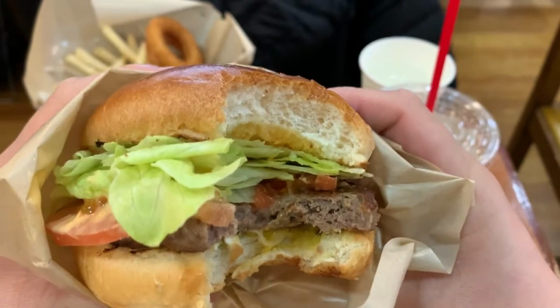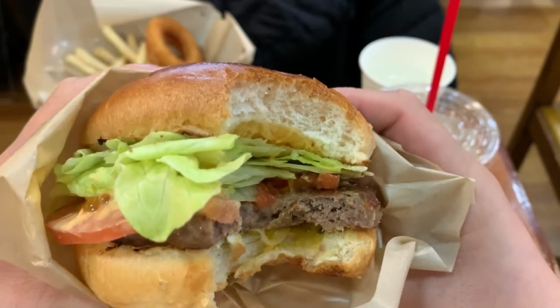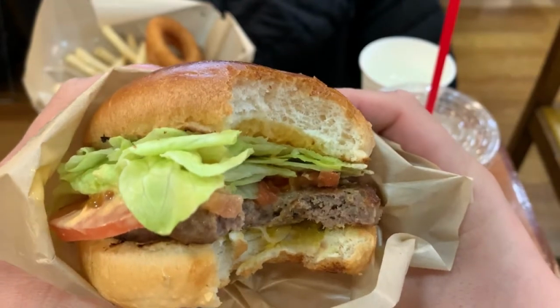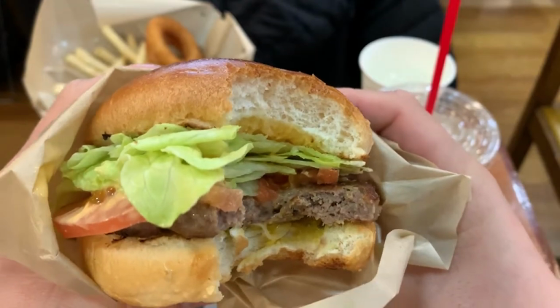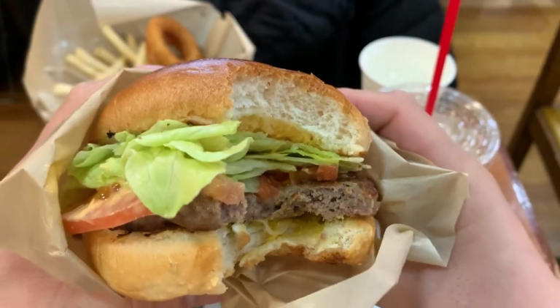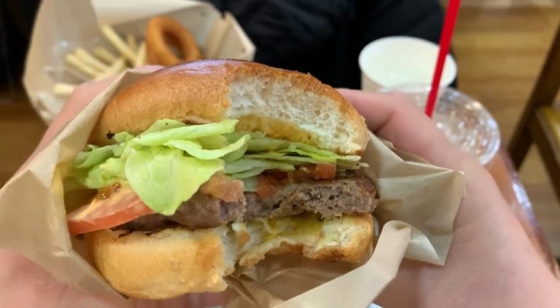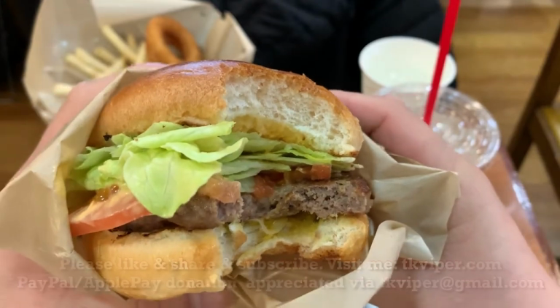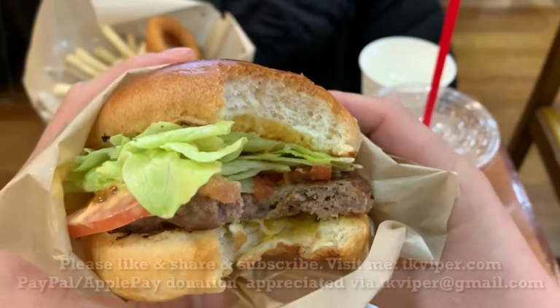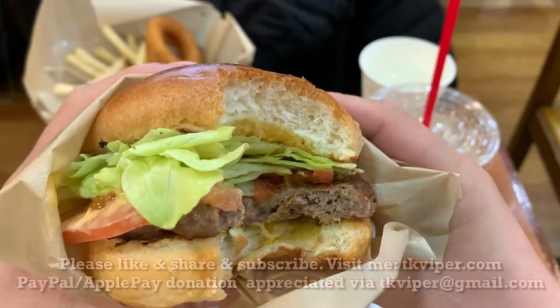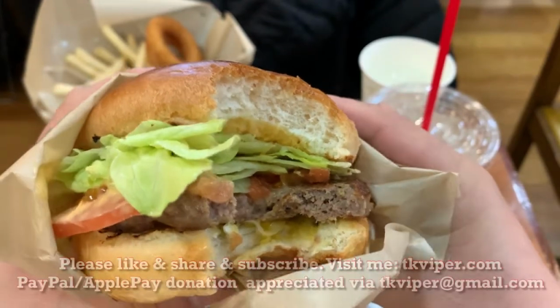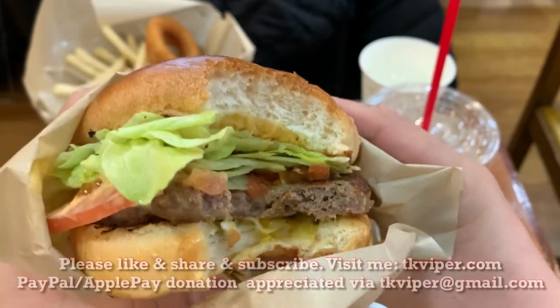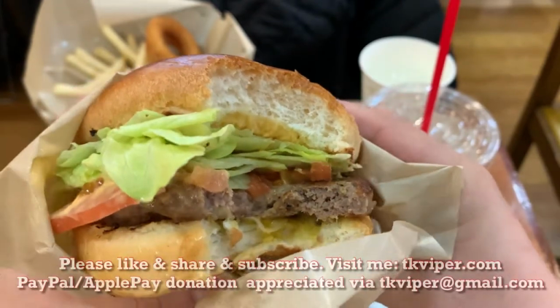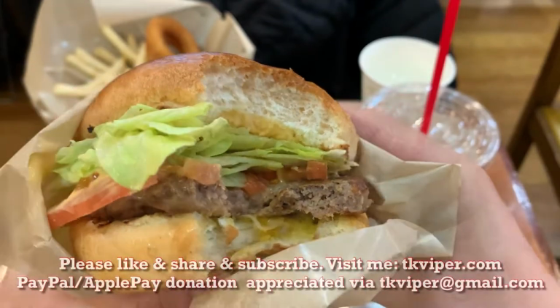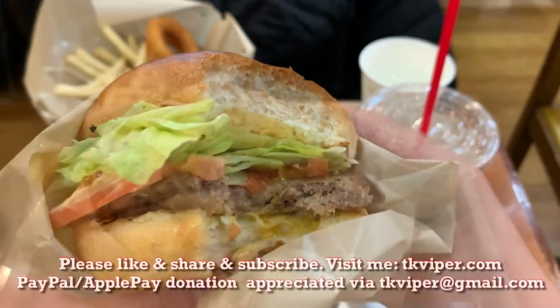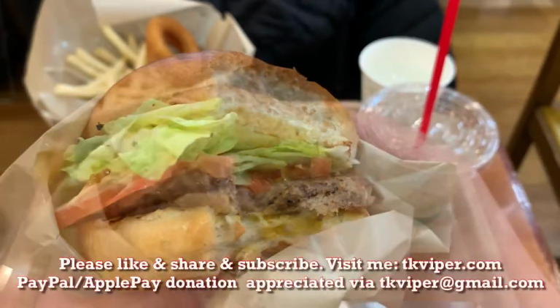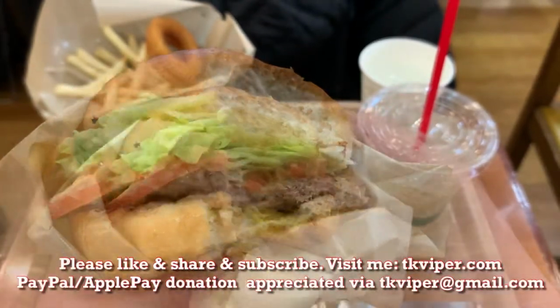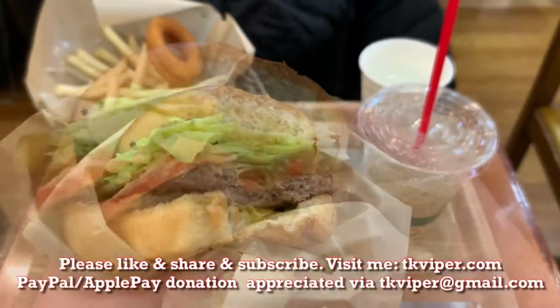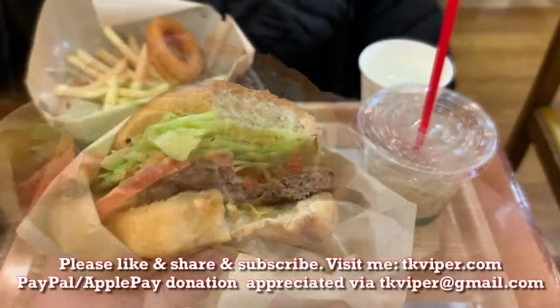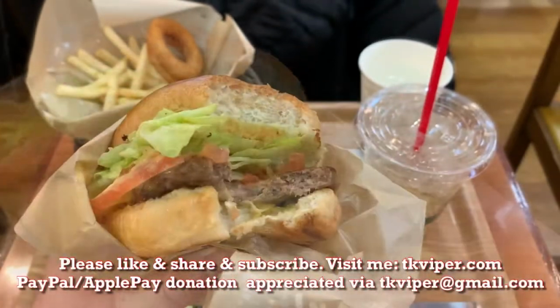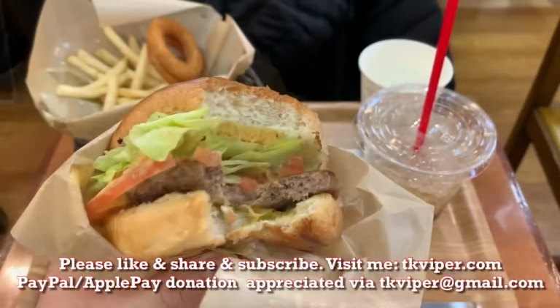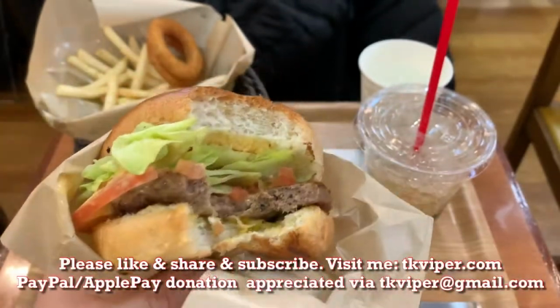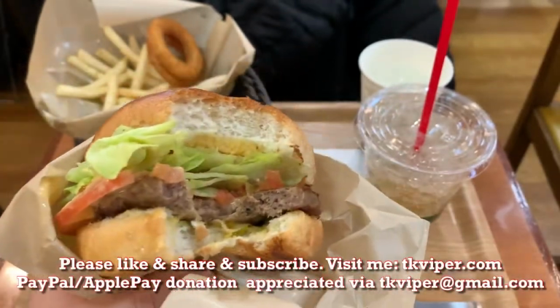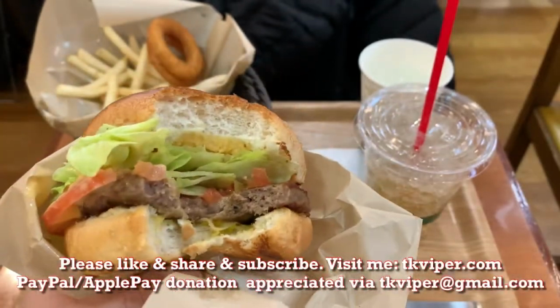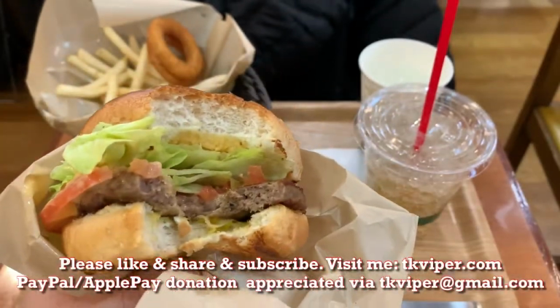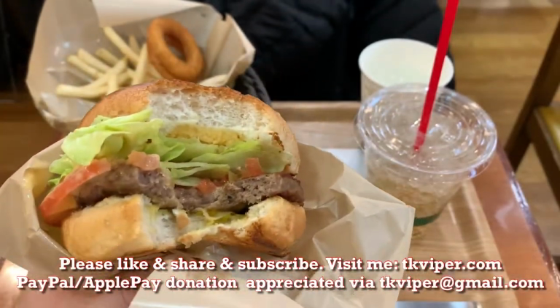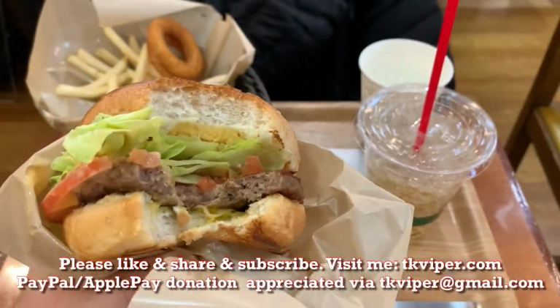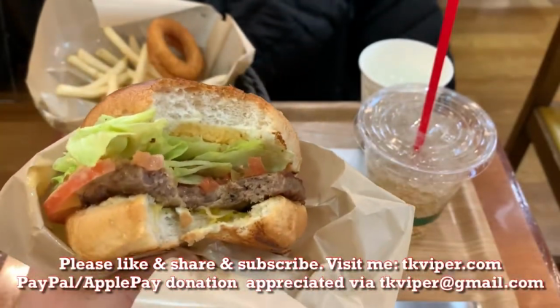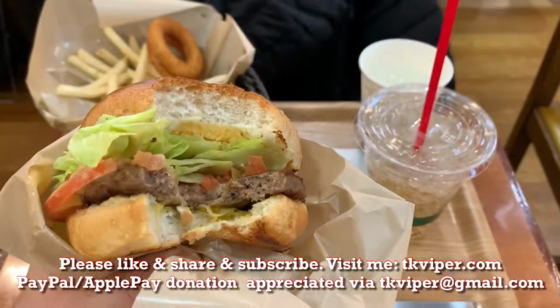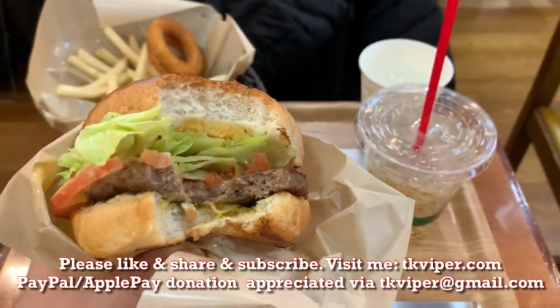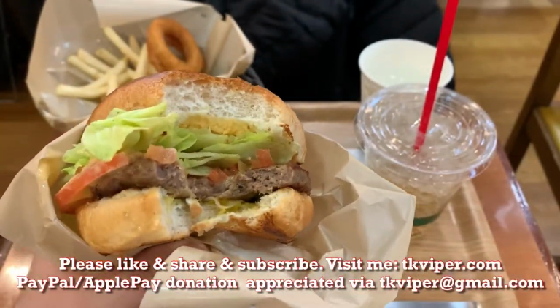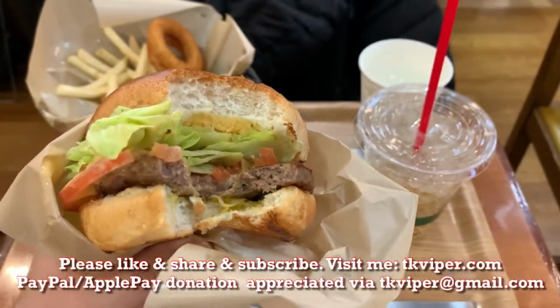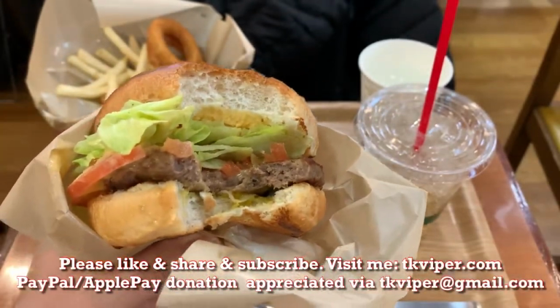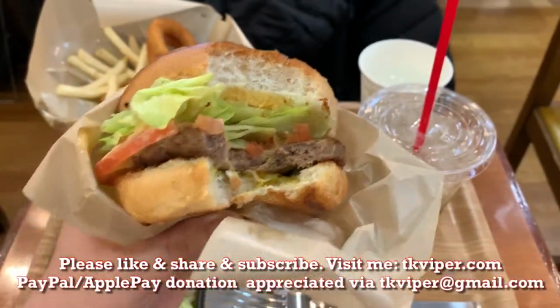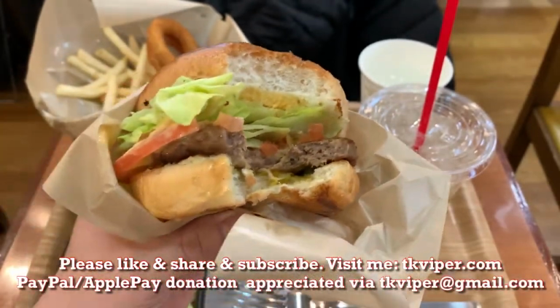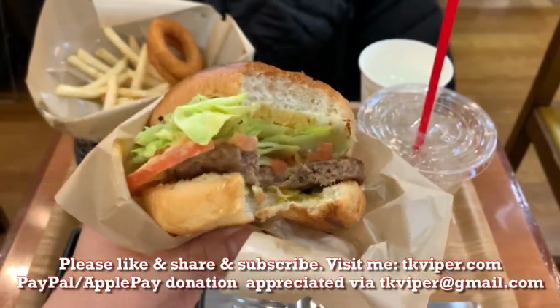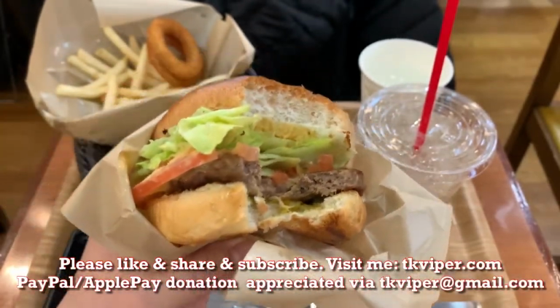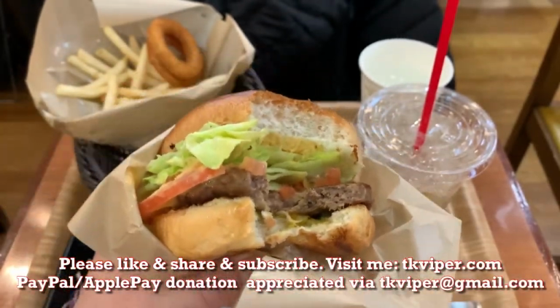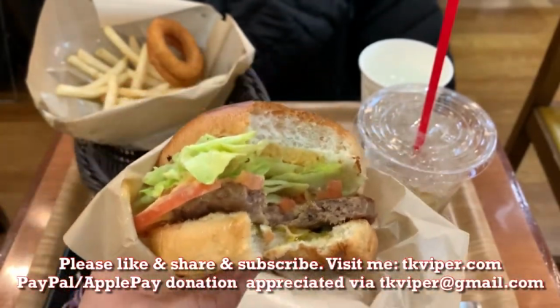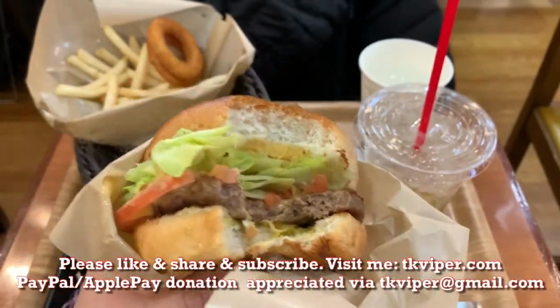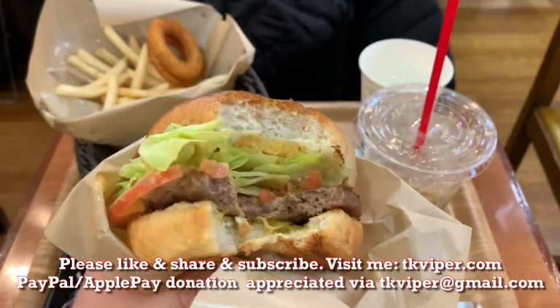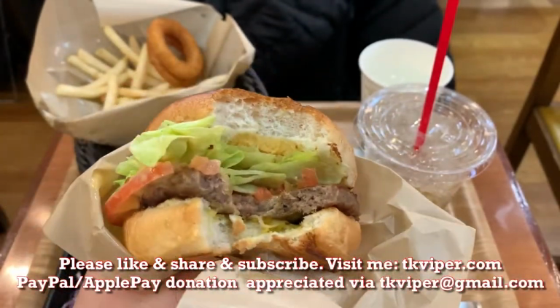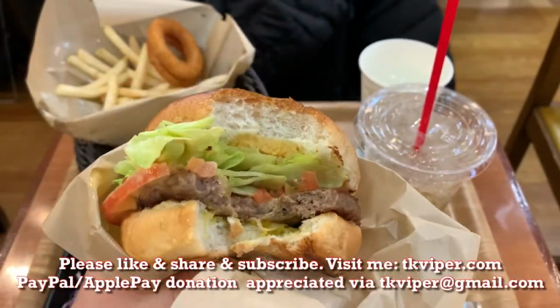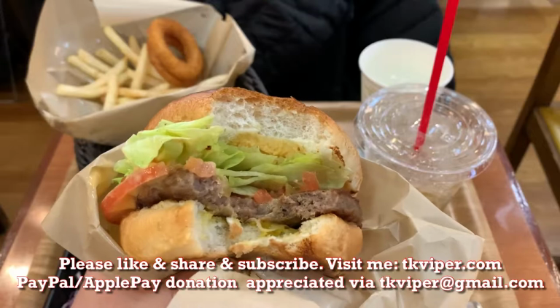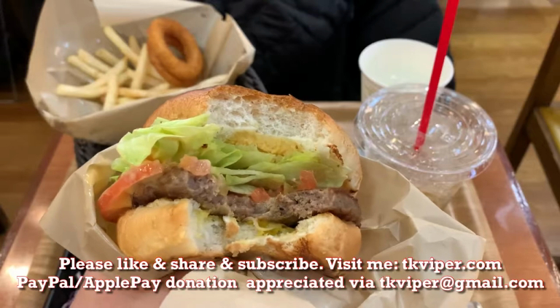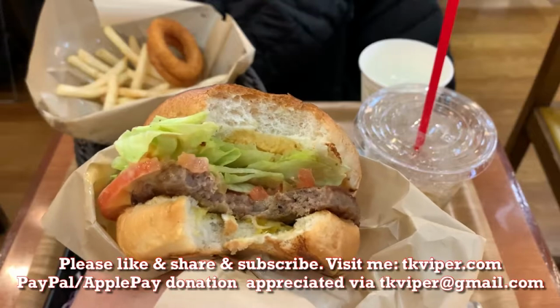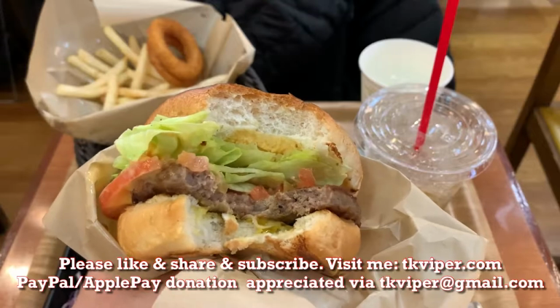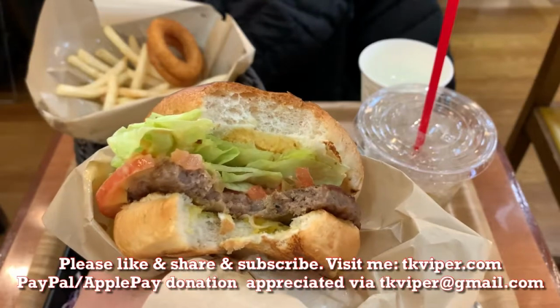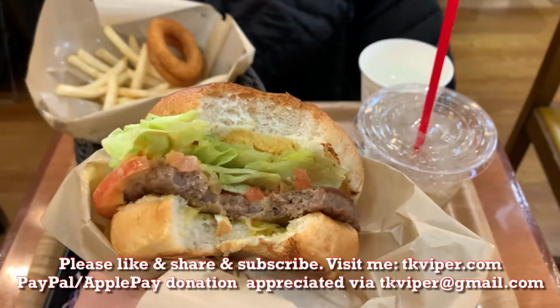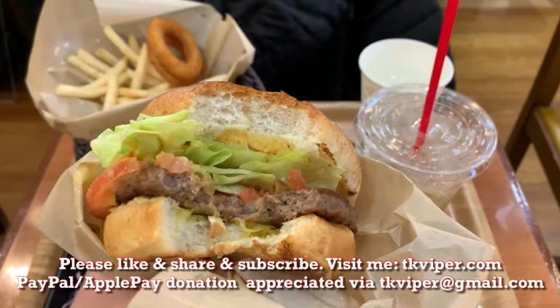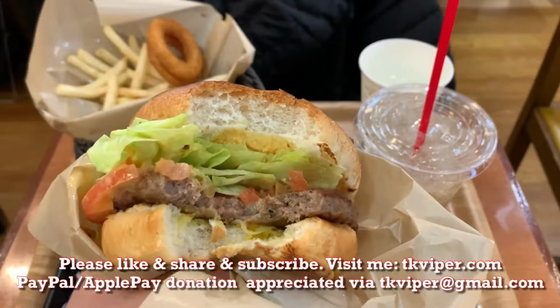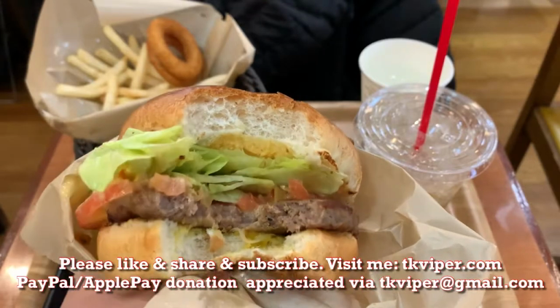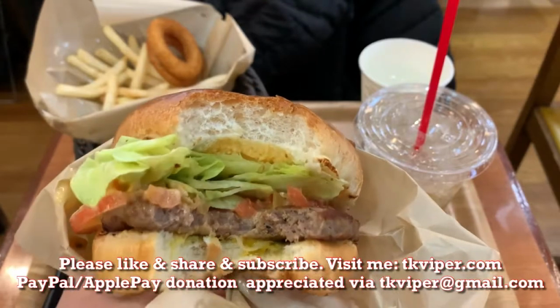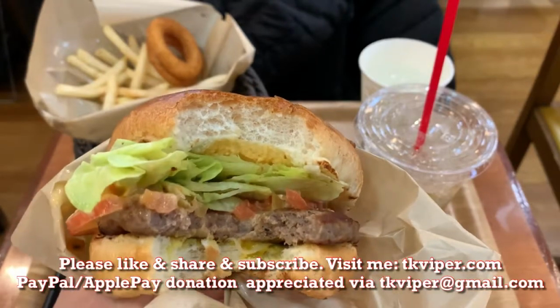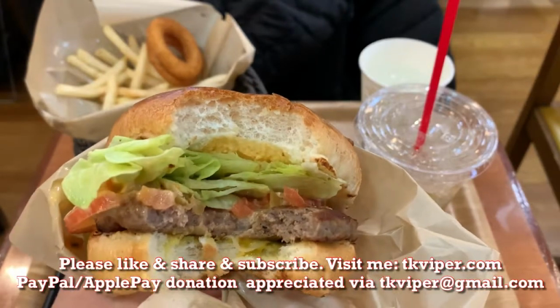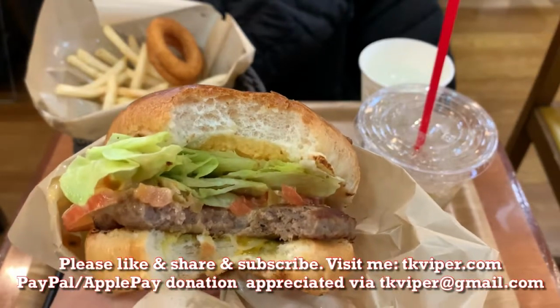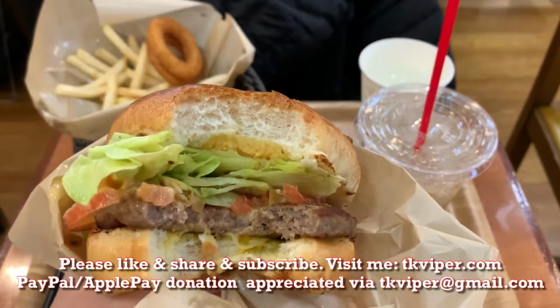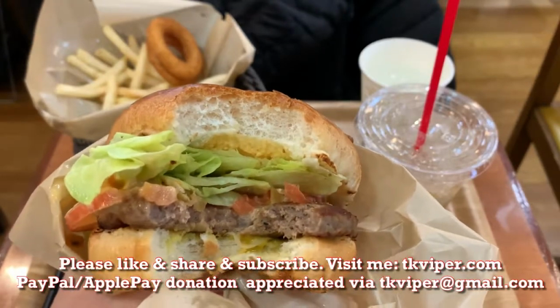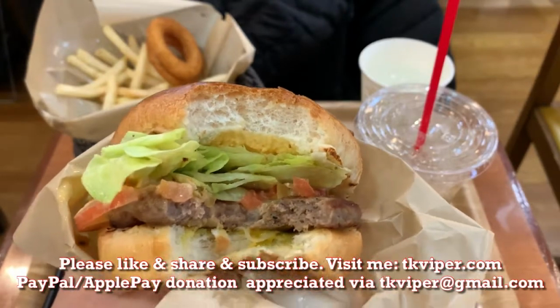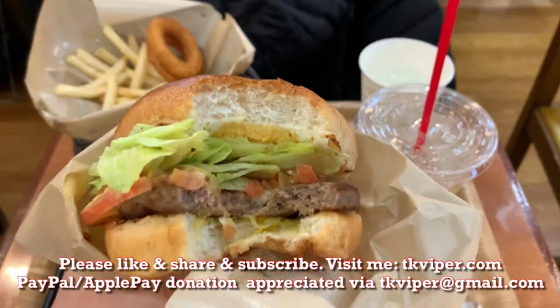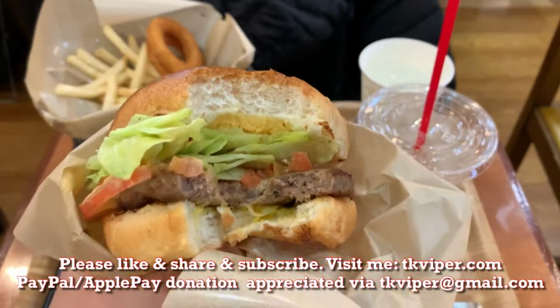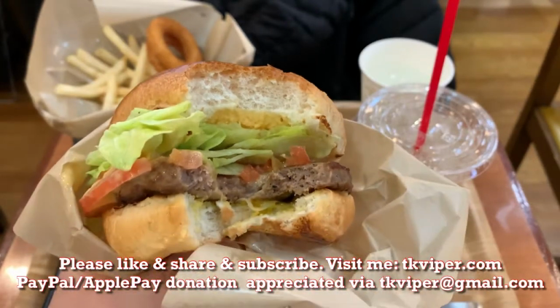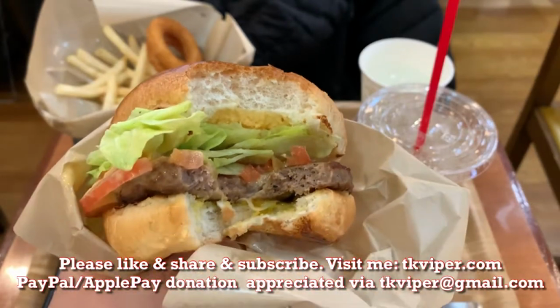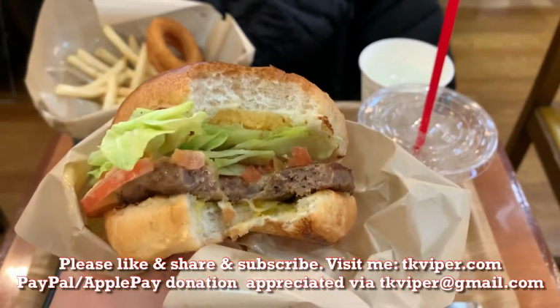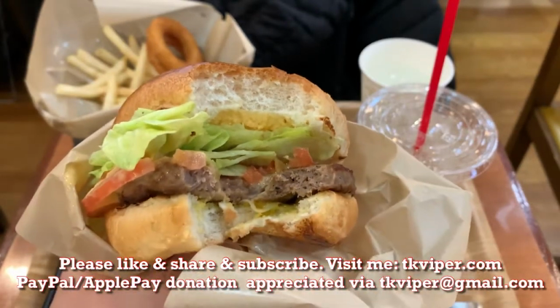Anyway, thanks for watching. Please like, subscribe, and share this video. I'll see you guys next time.